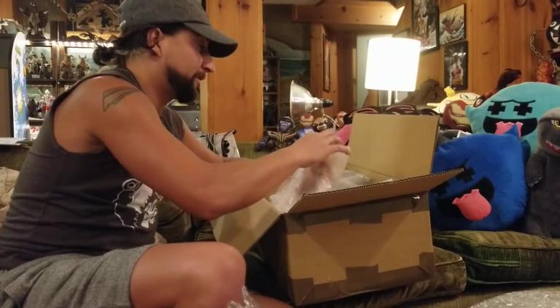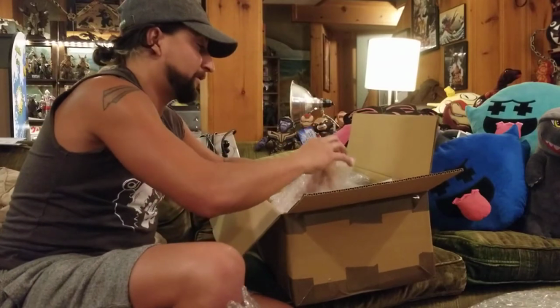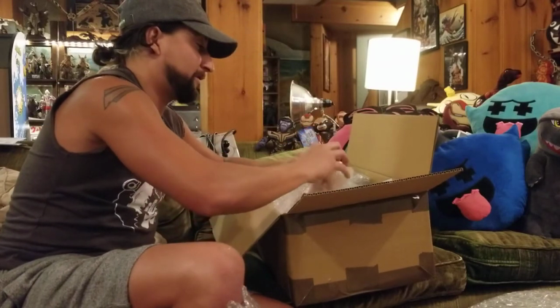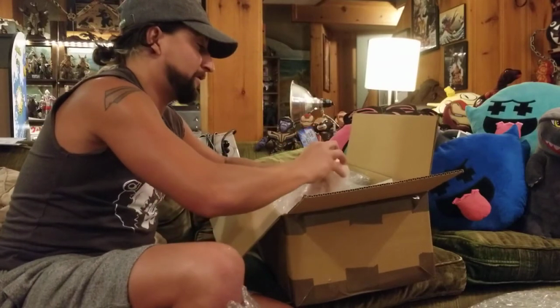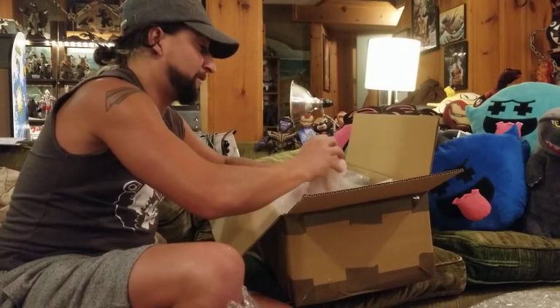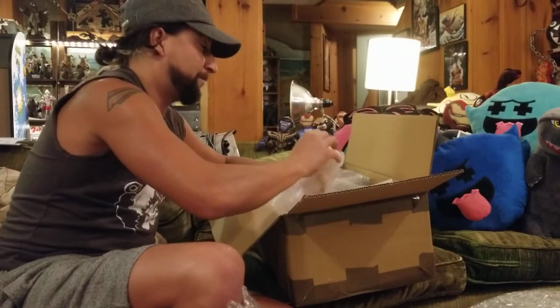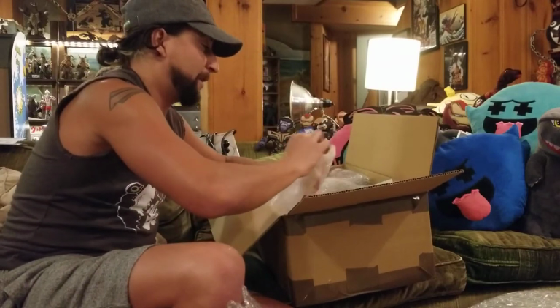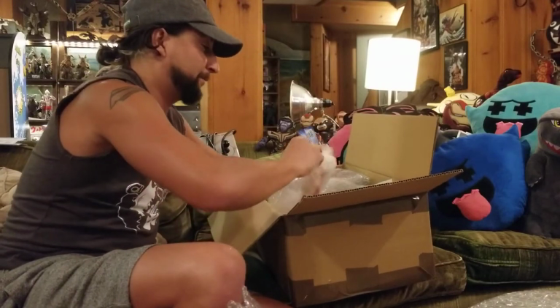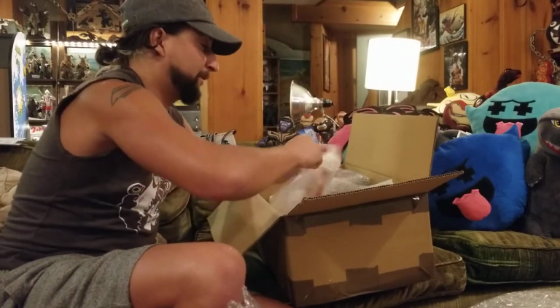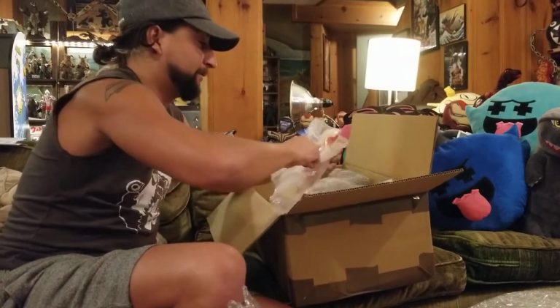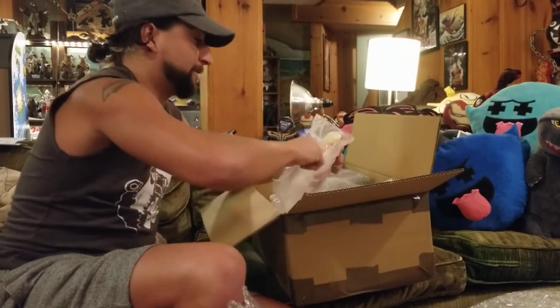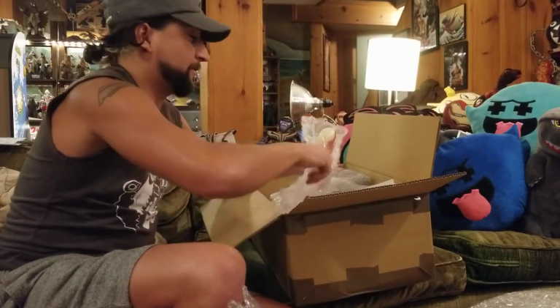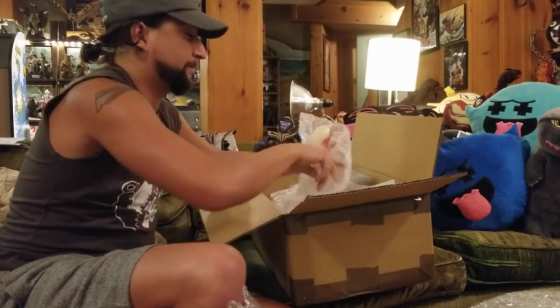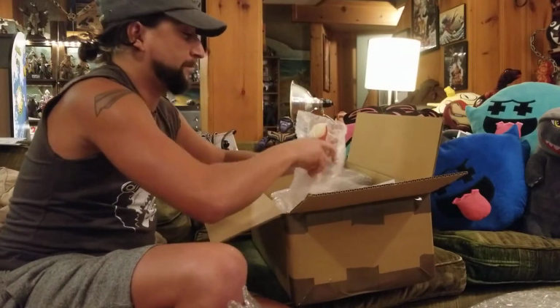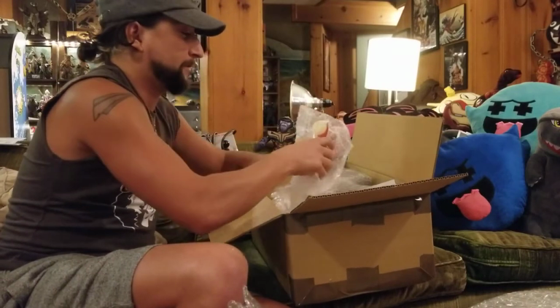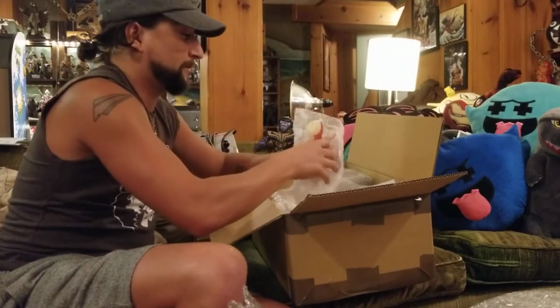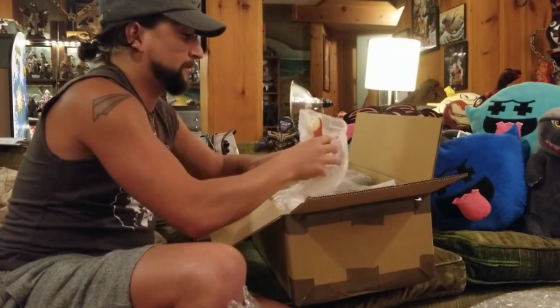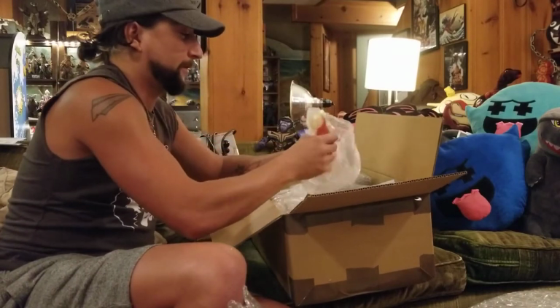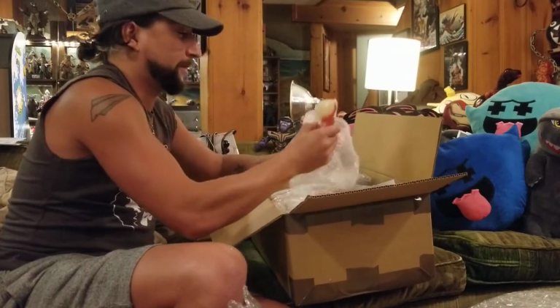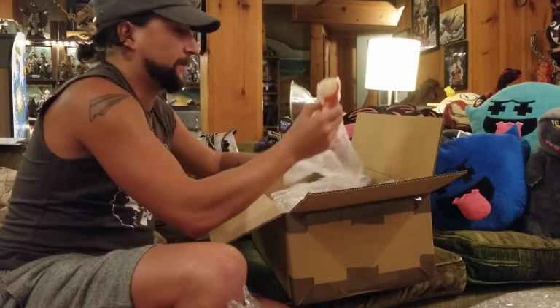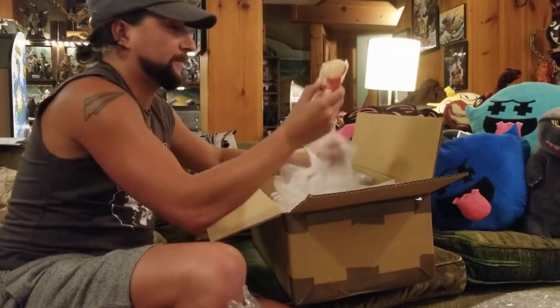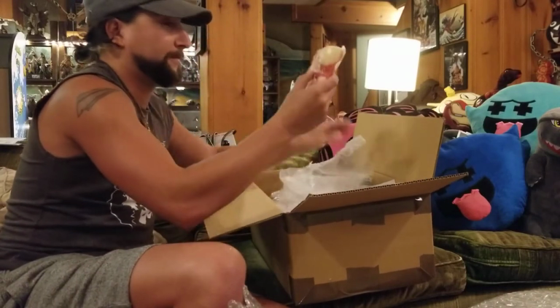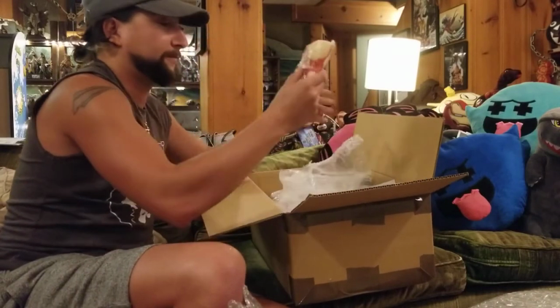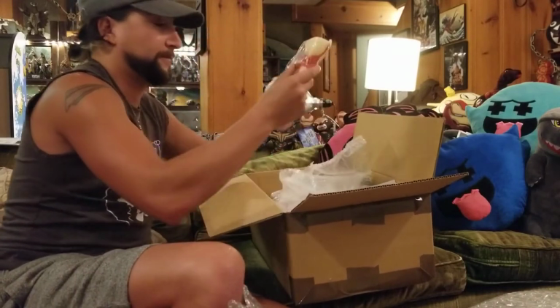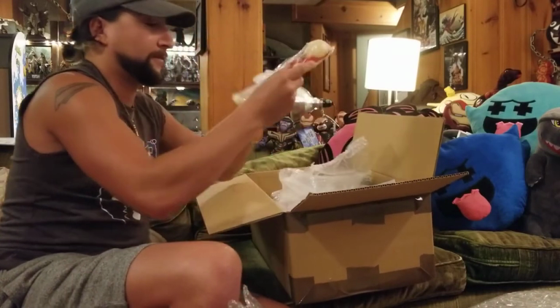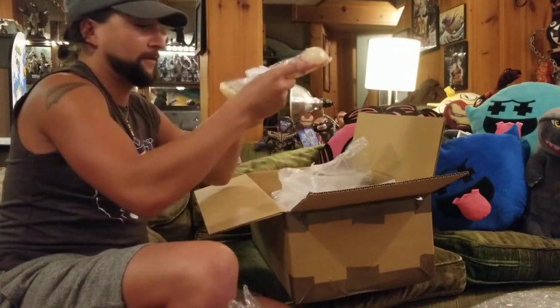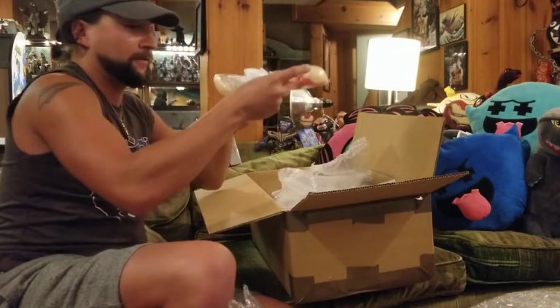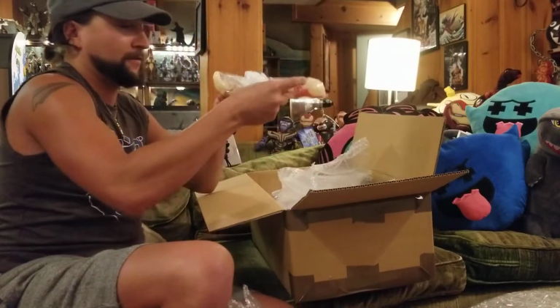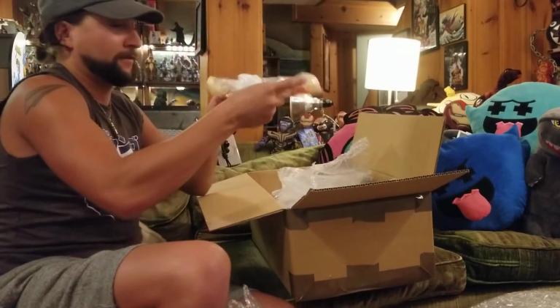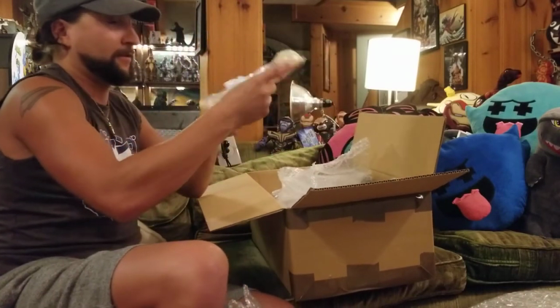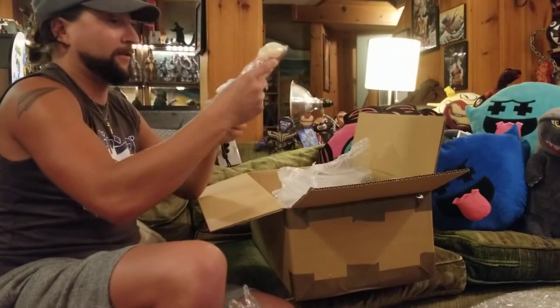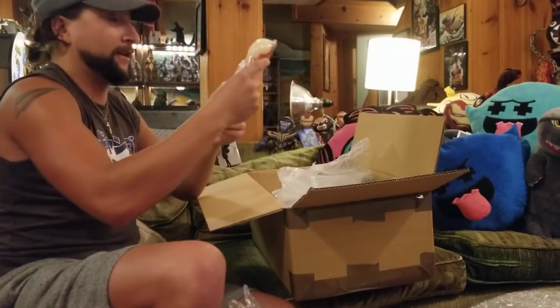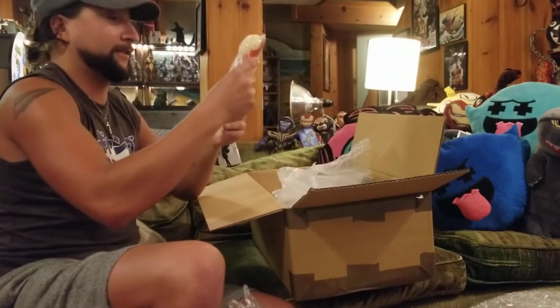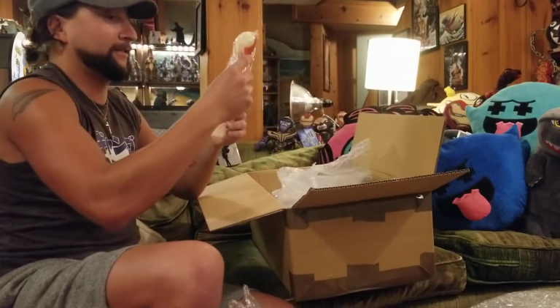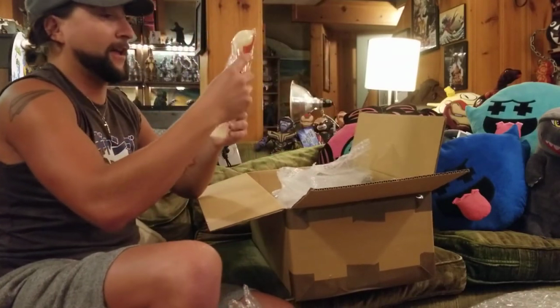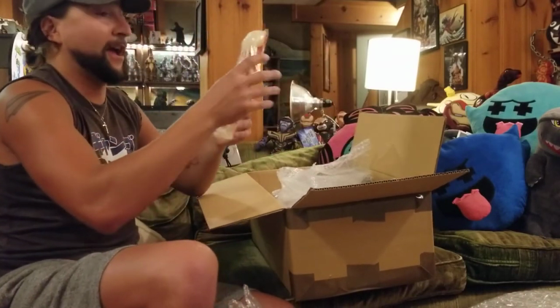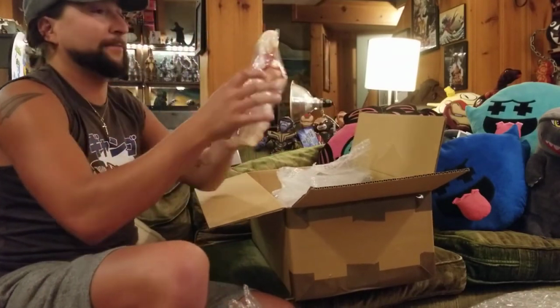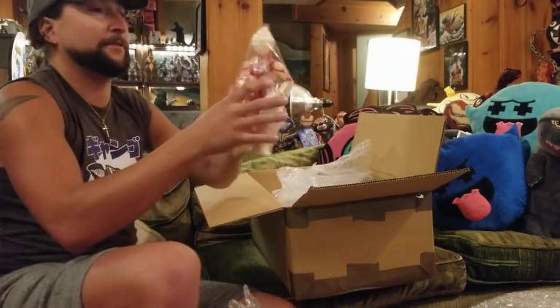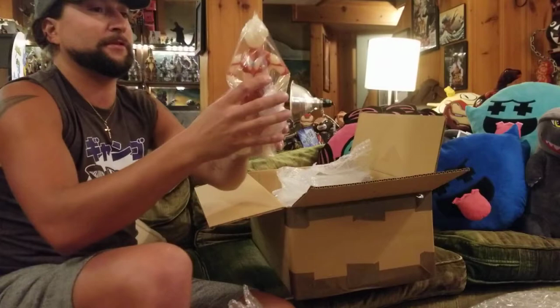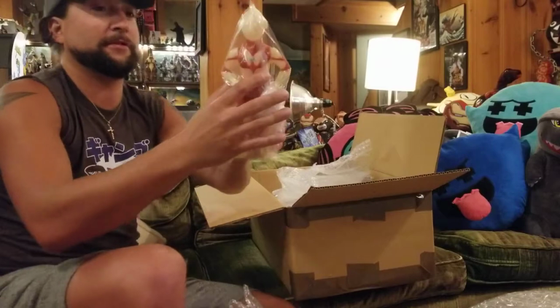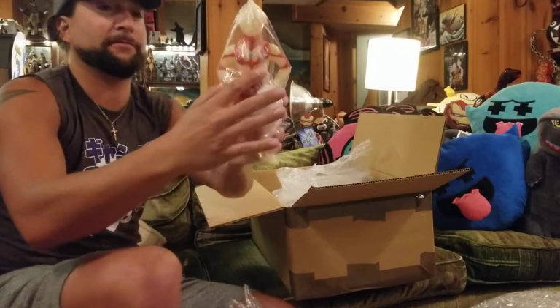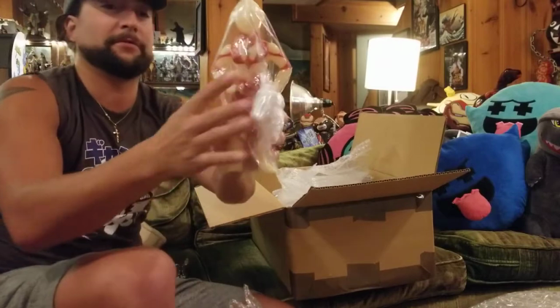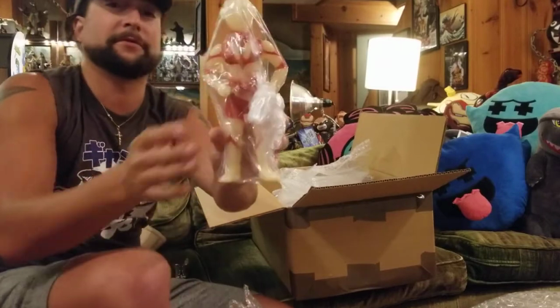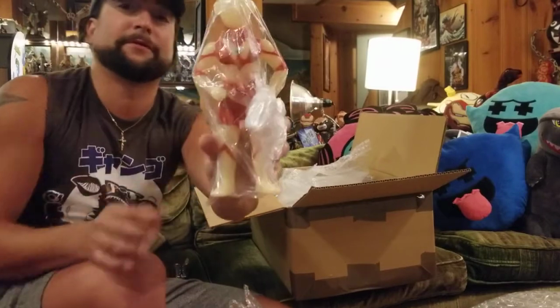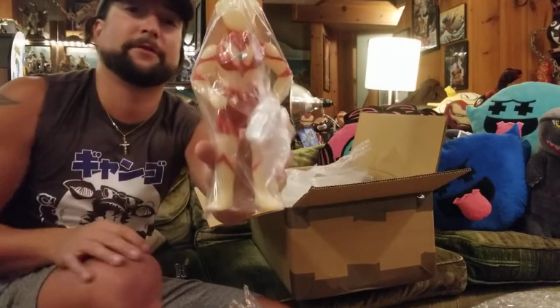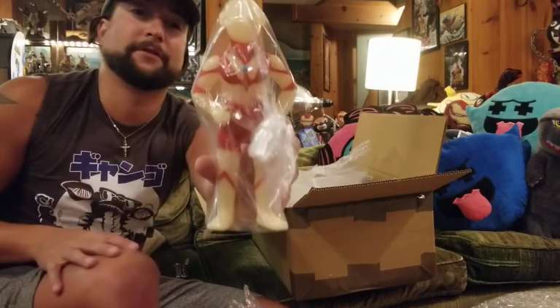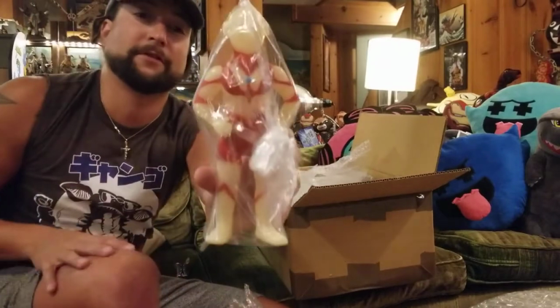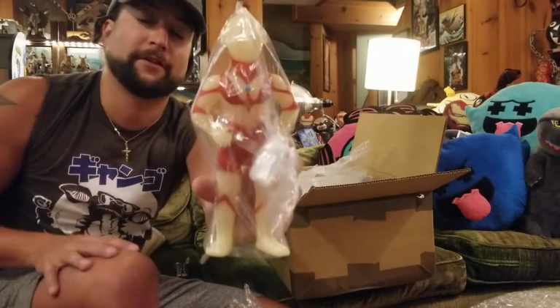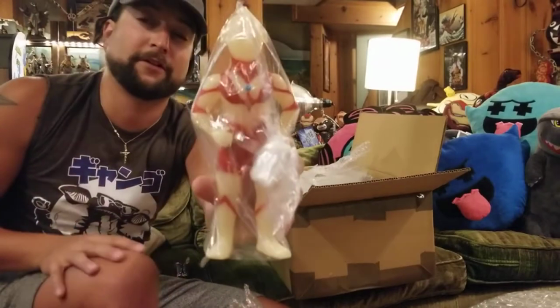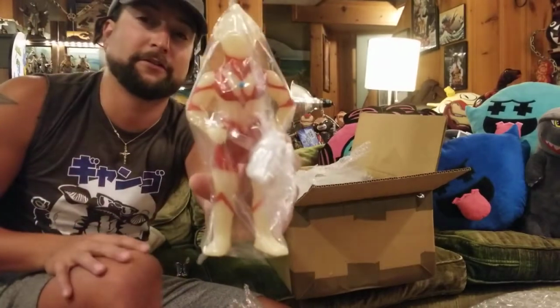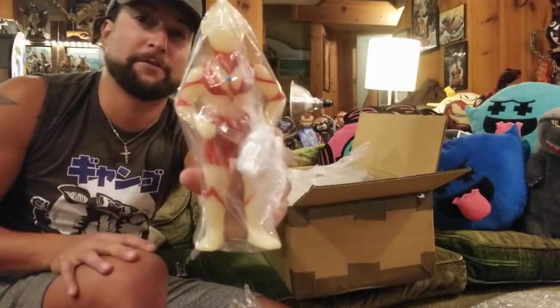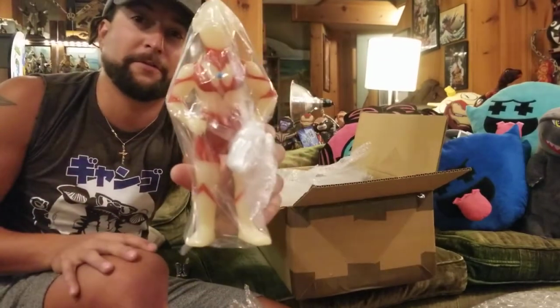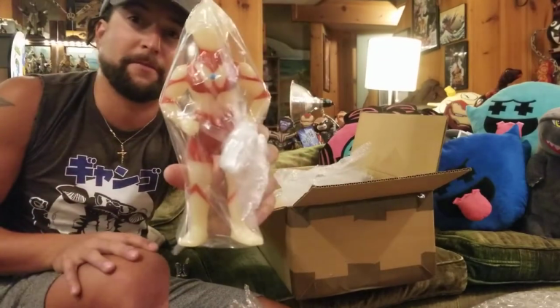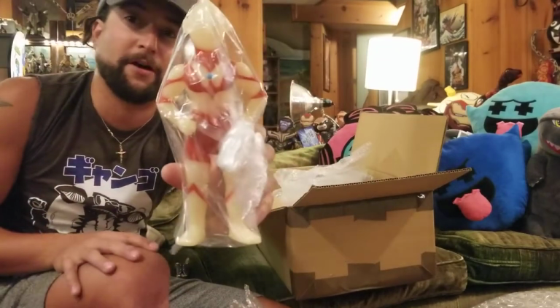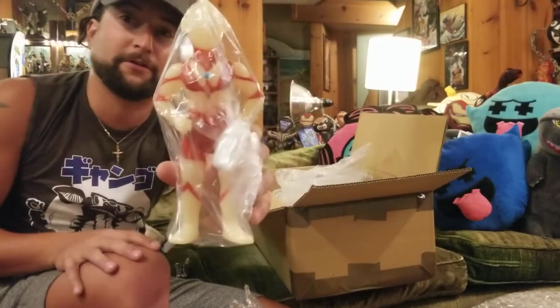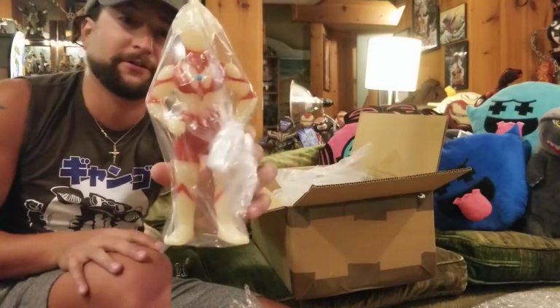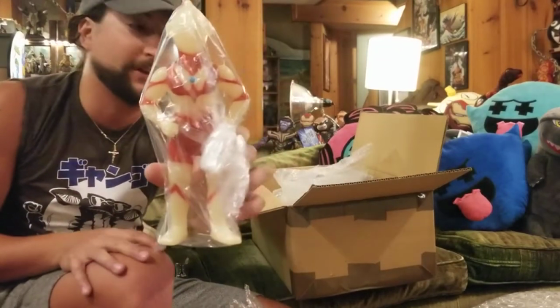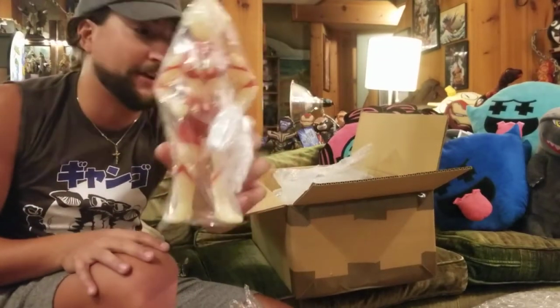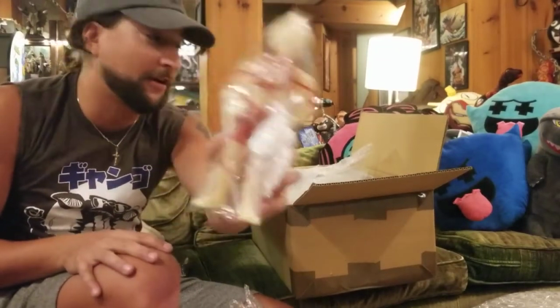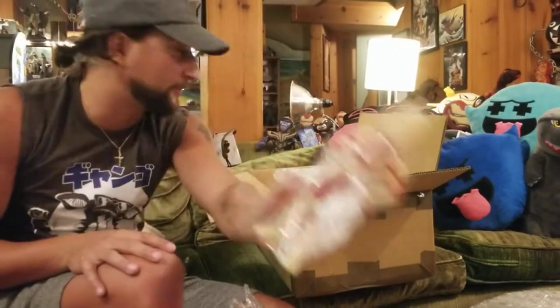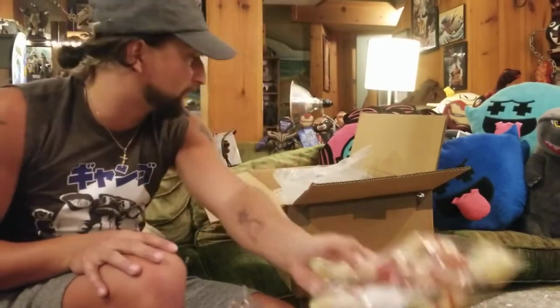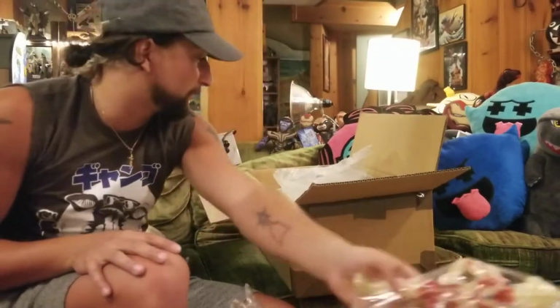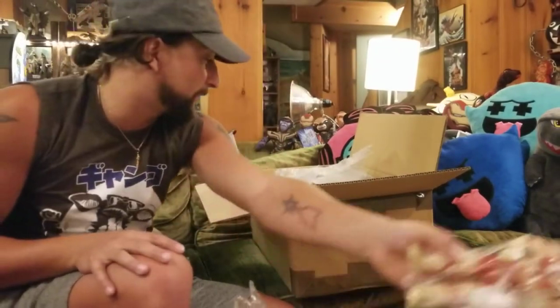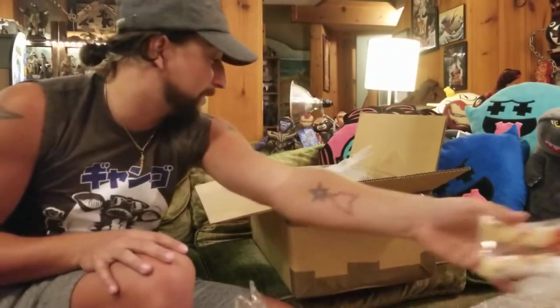I'll pop this one open real quick. That's absolutely beautiful — a glowy Marusan Ultraman.